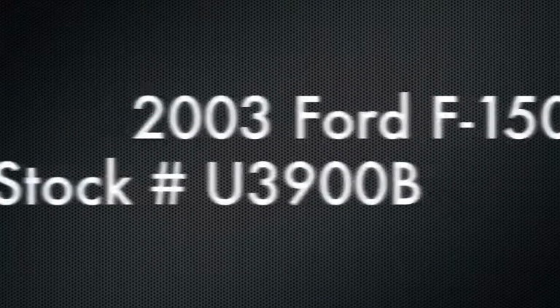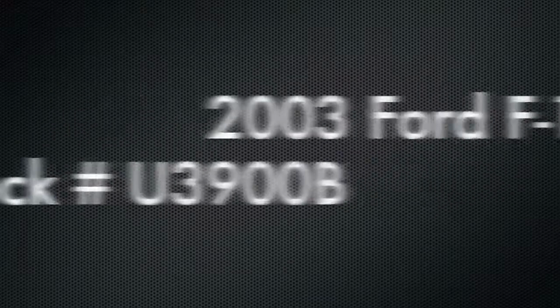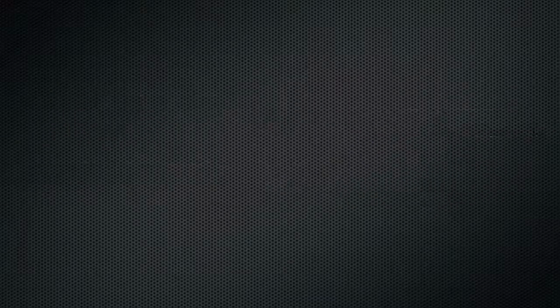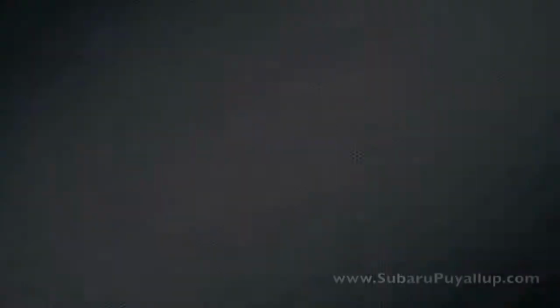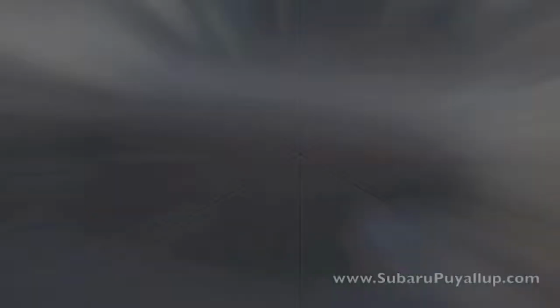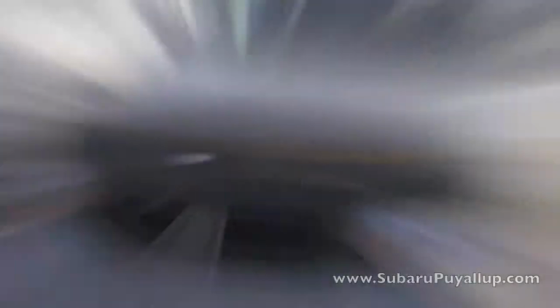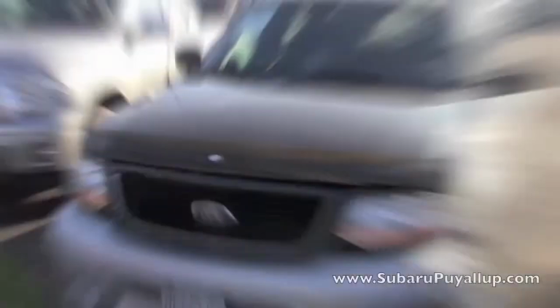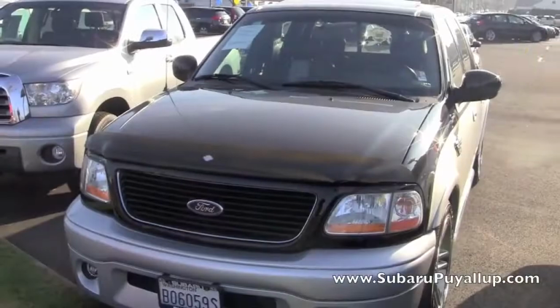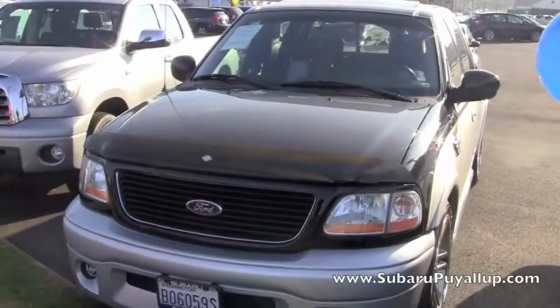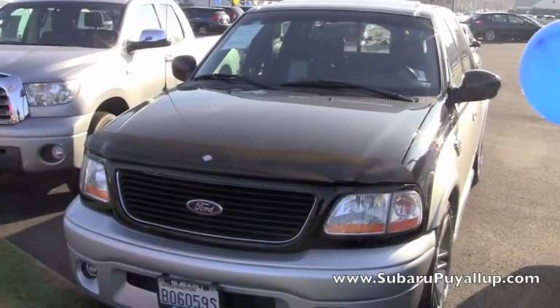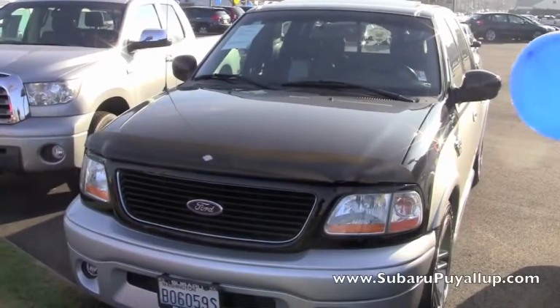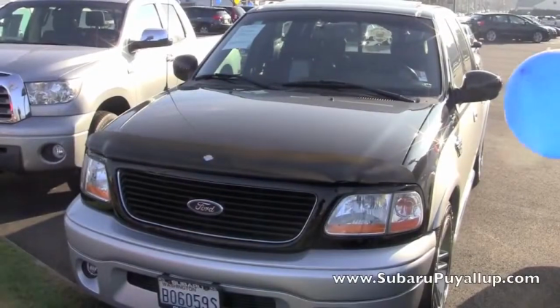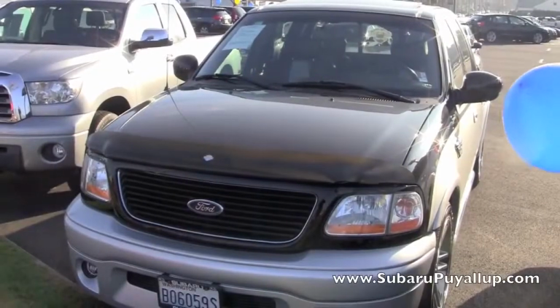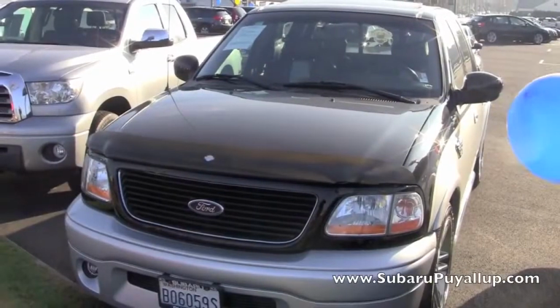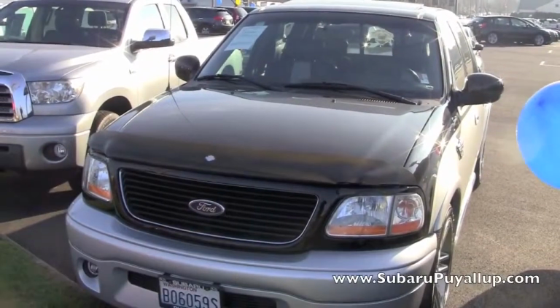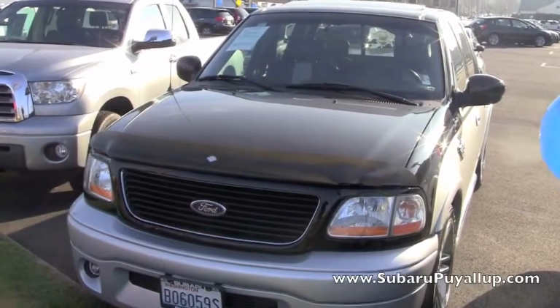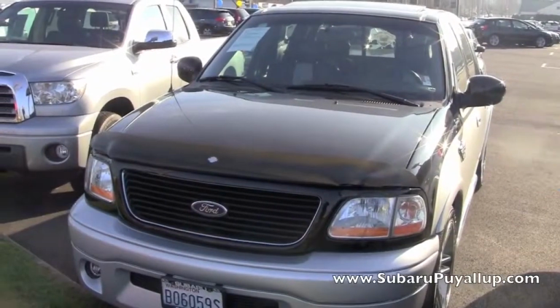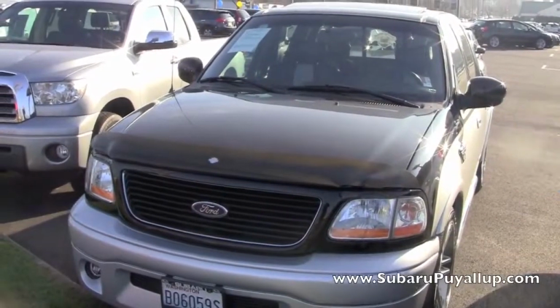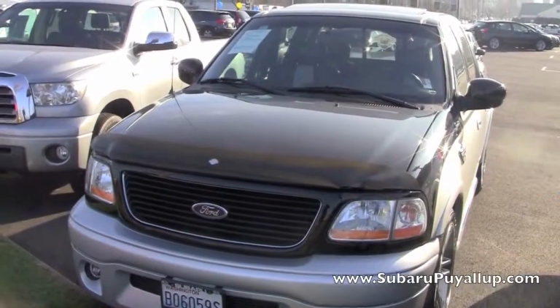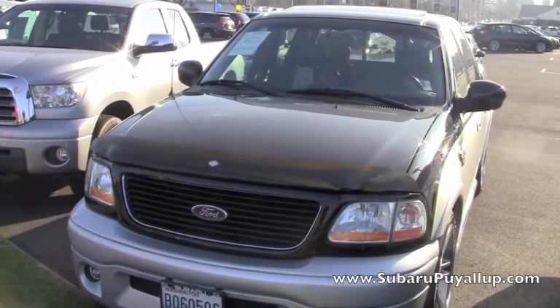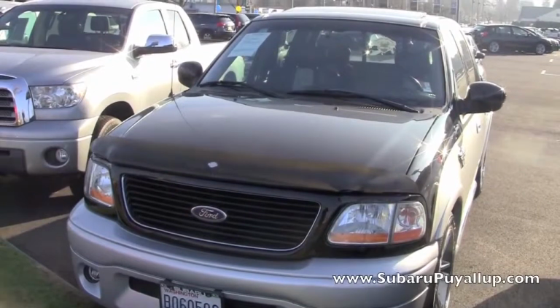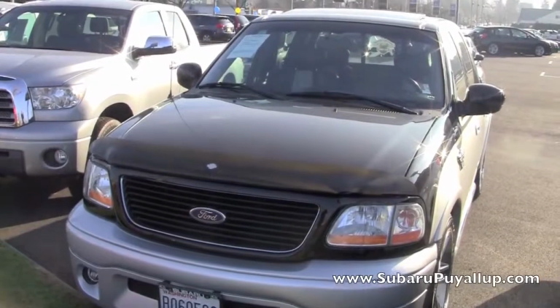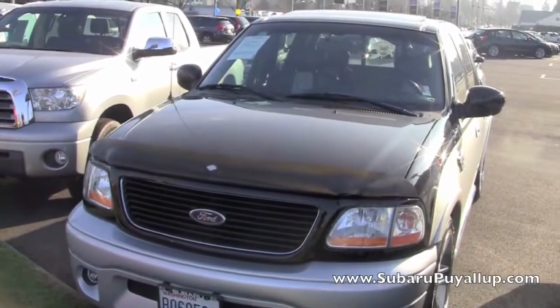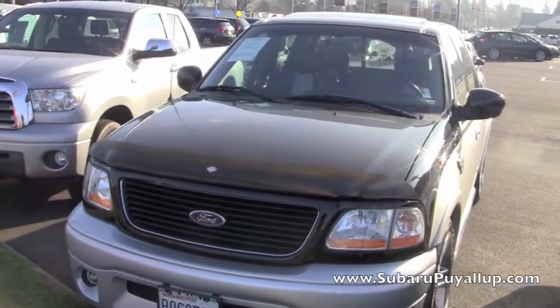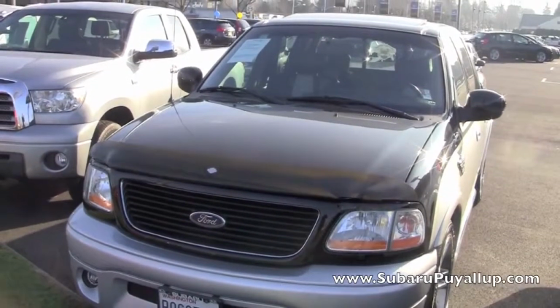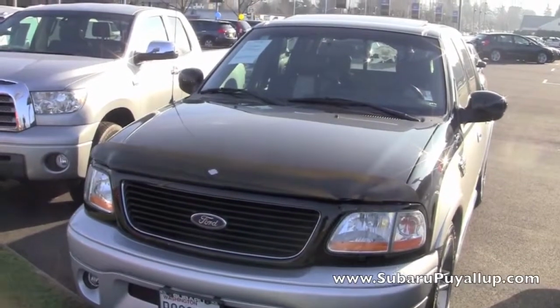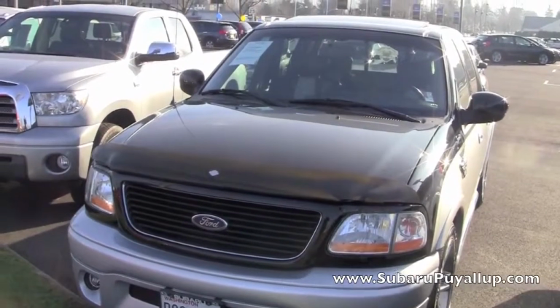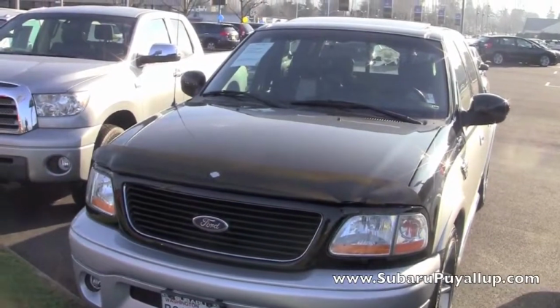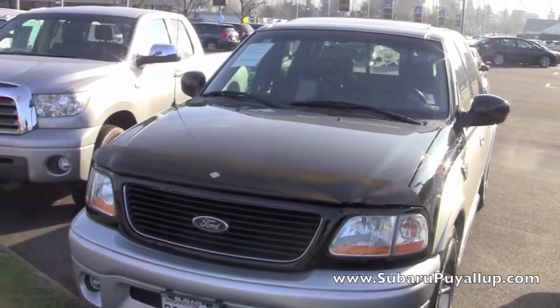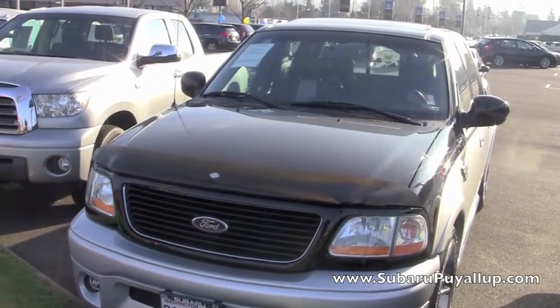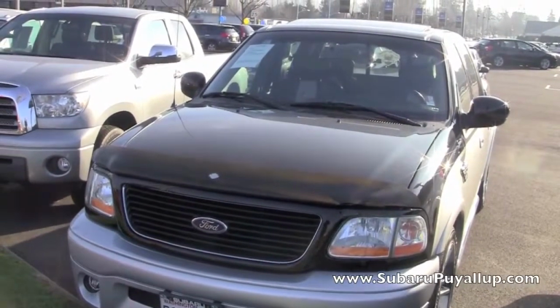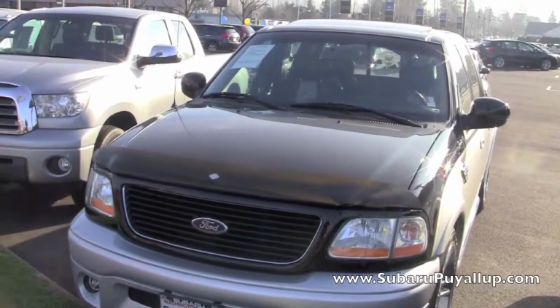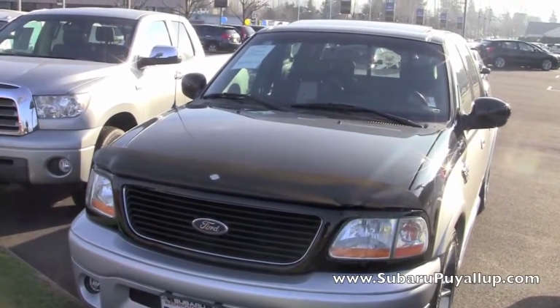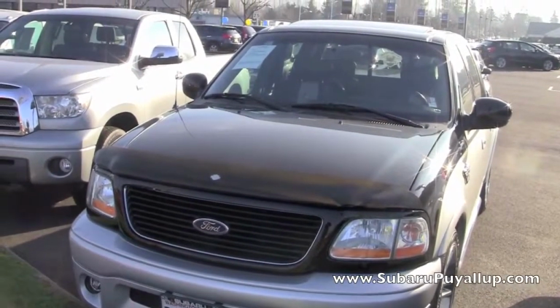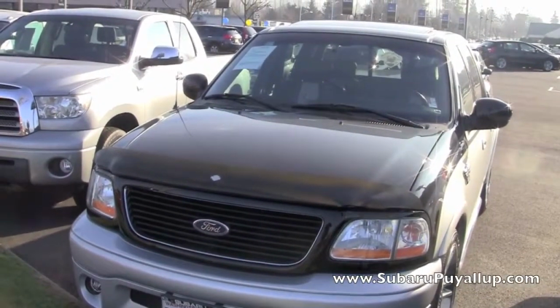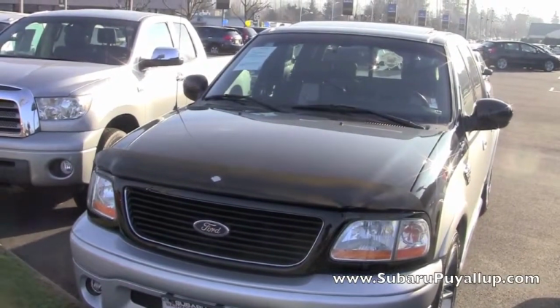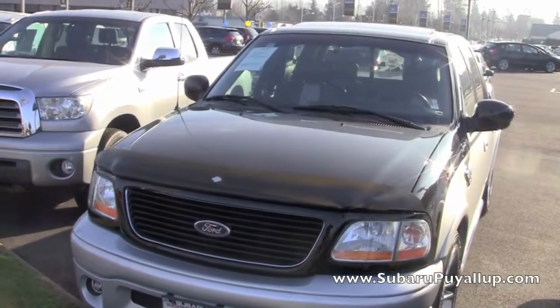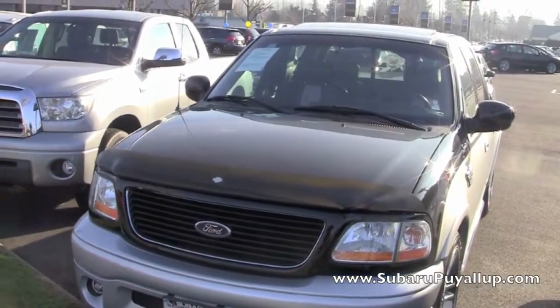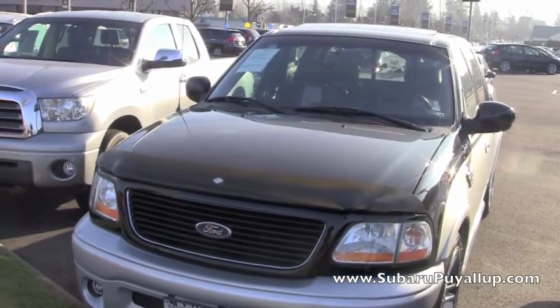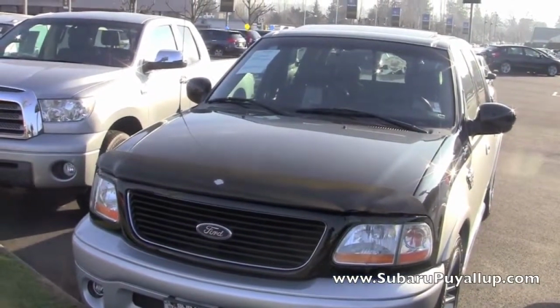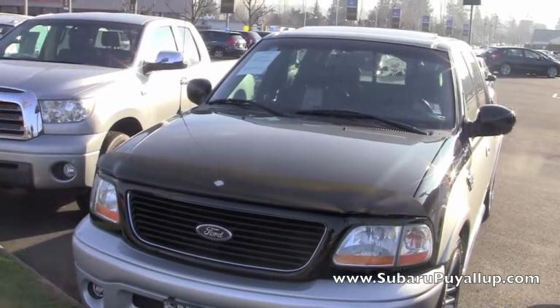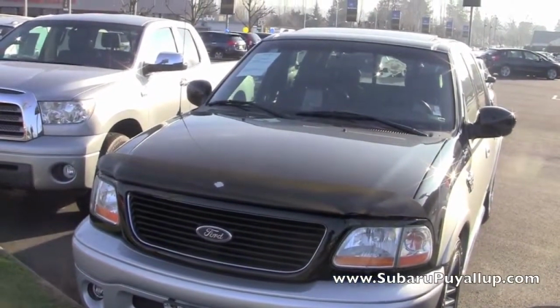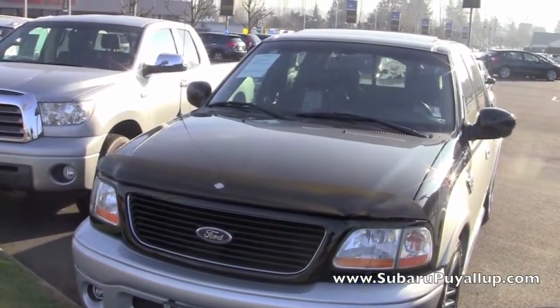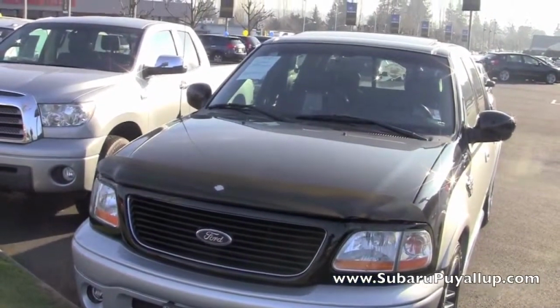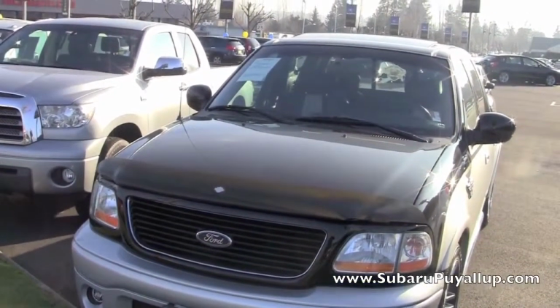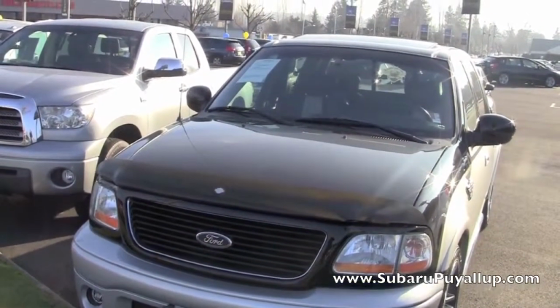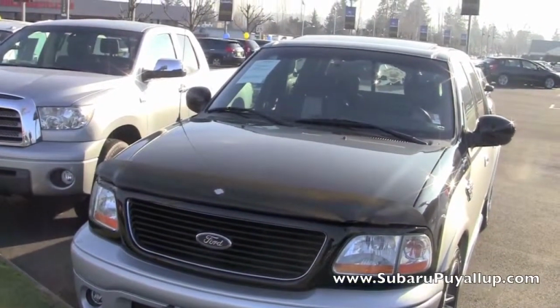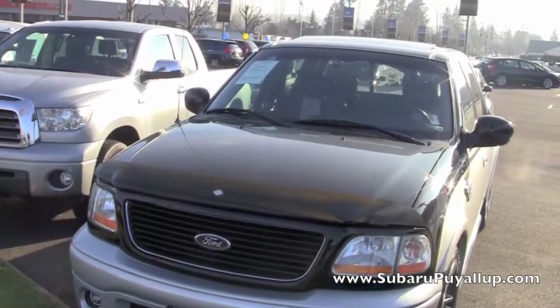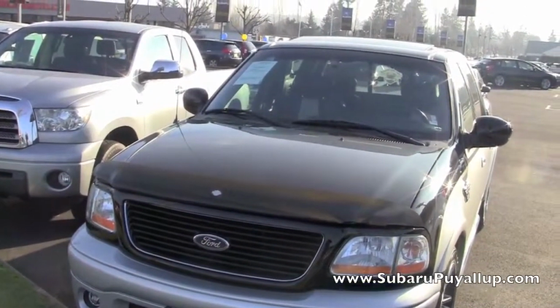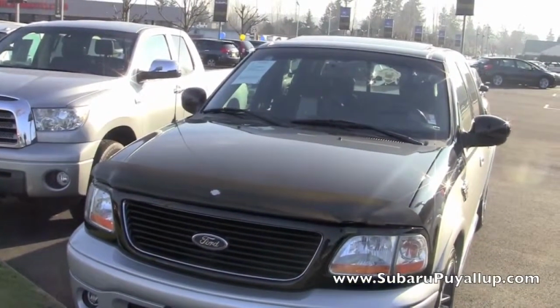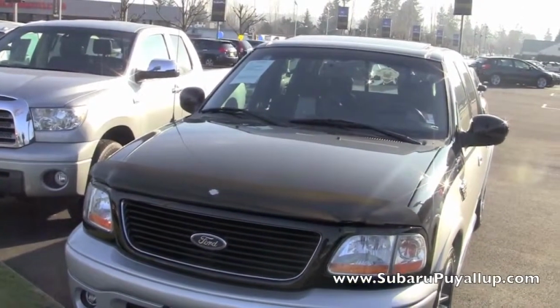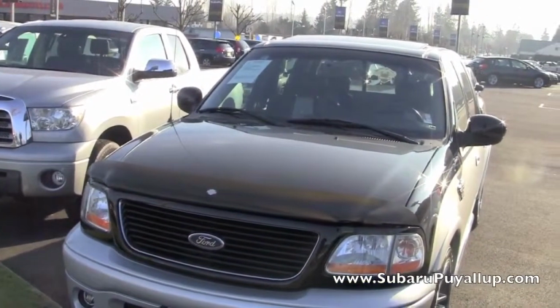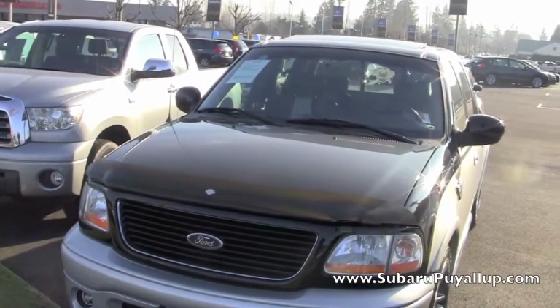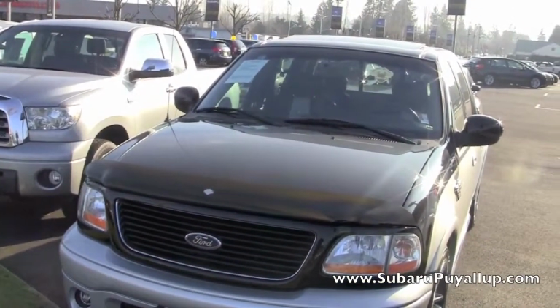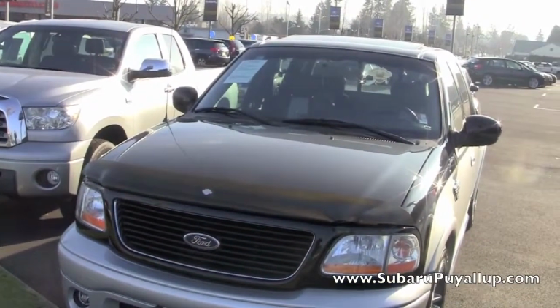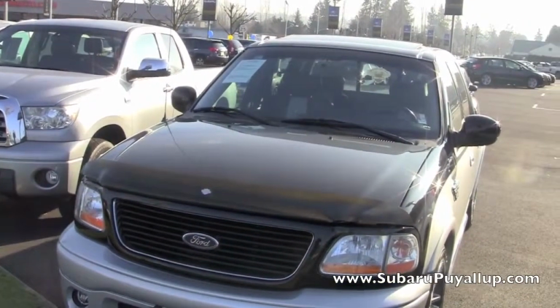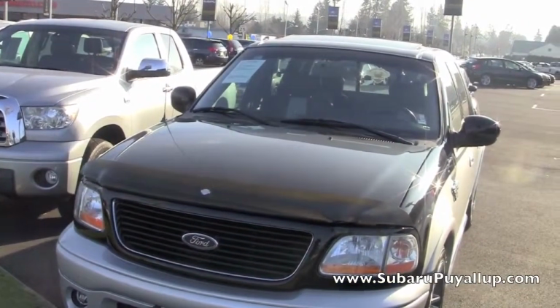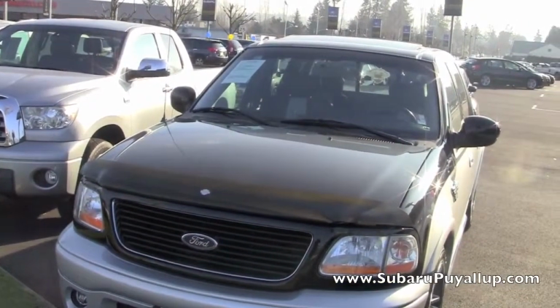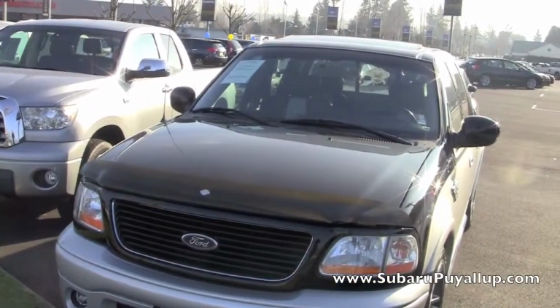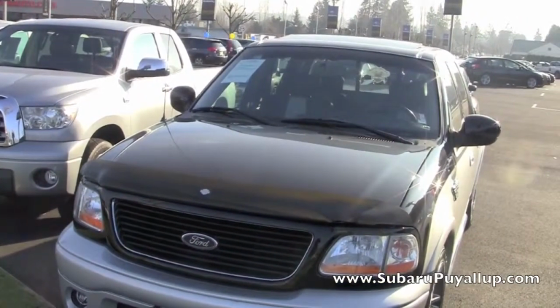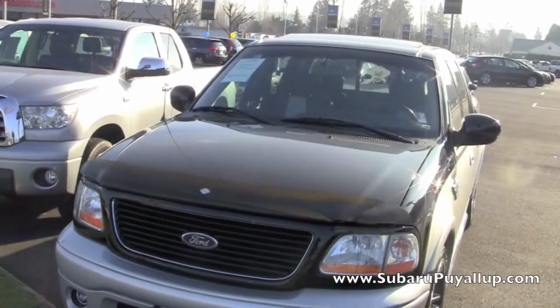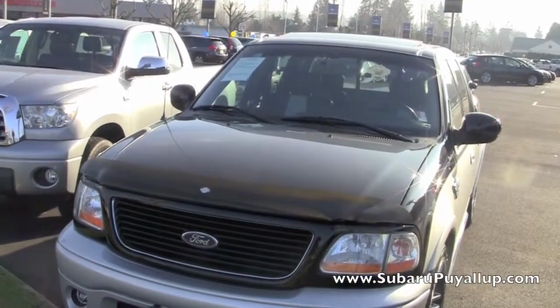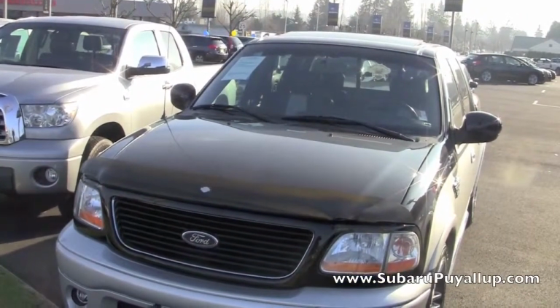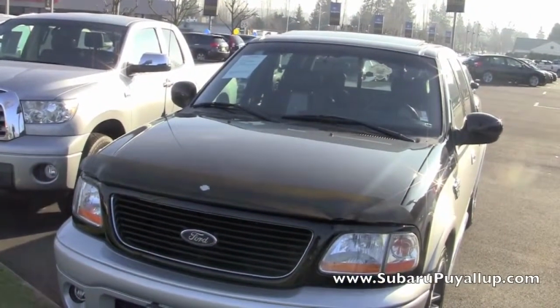I'm here at the Subaru of Puyallup, your stress-free dealership. I have a 2003 Ford F-150.